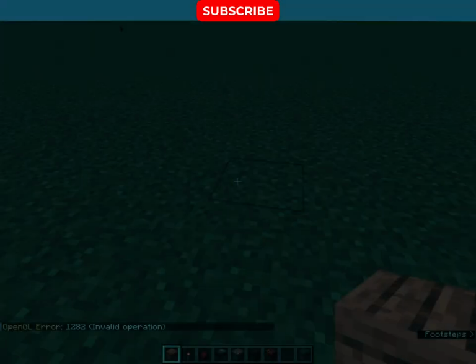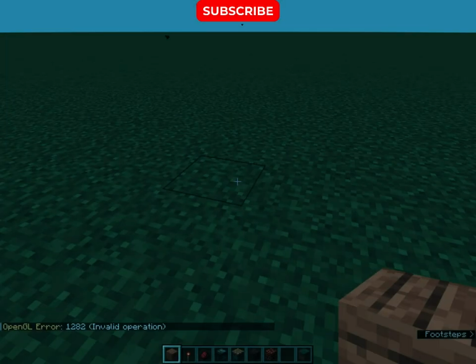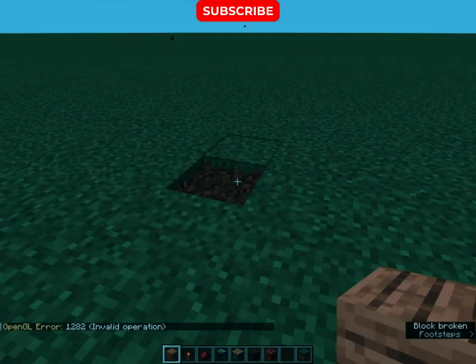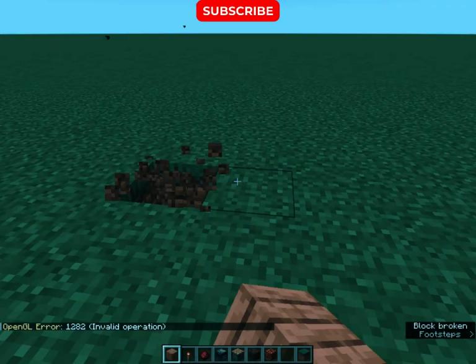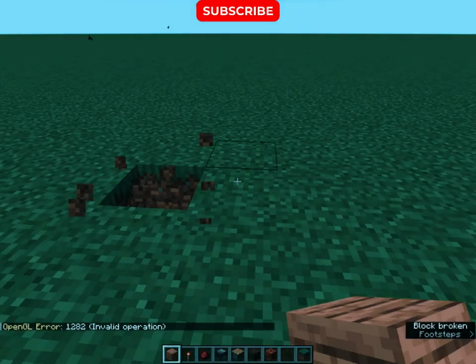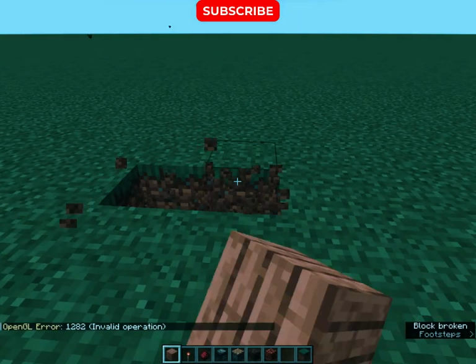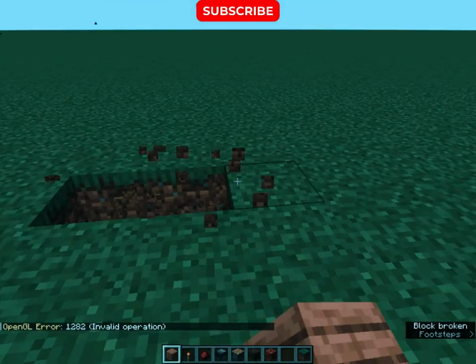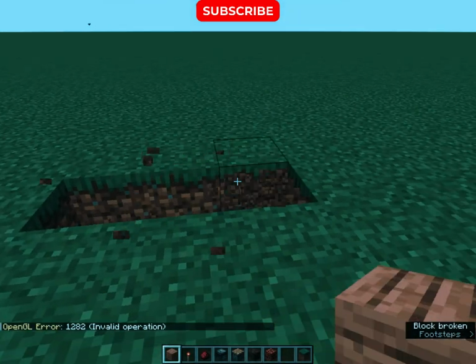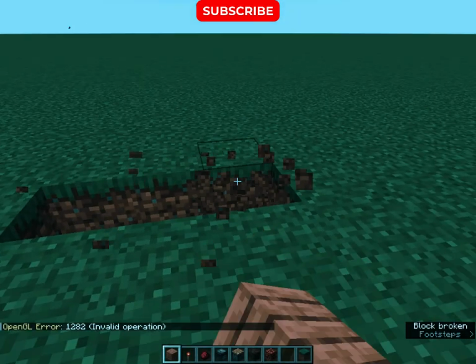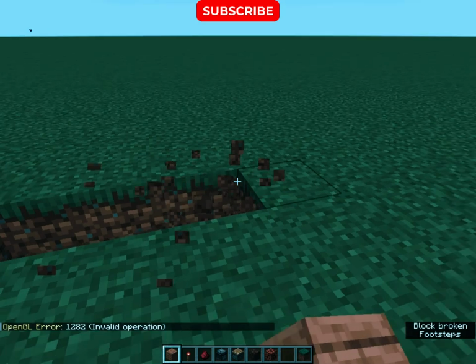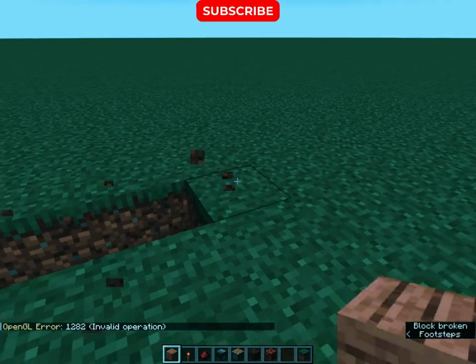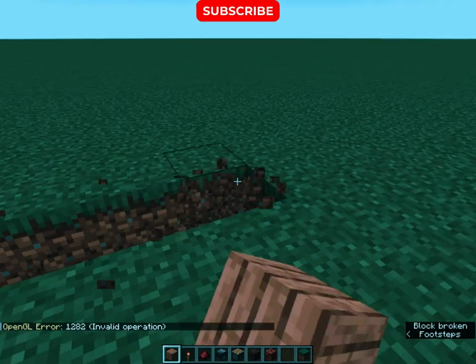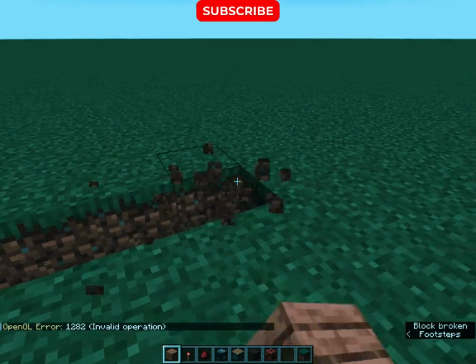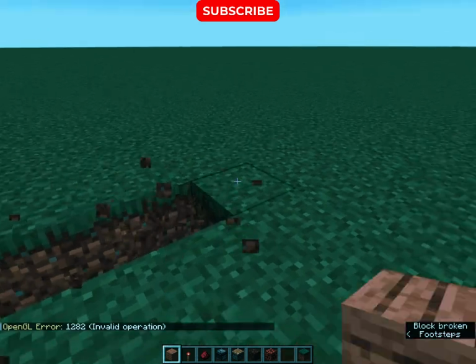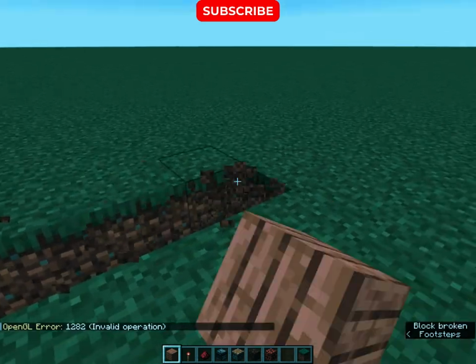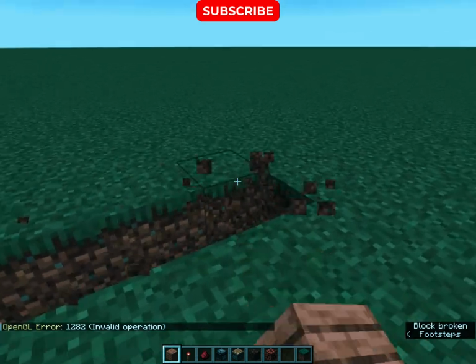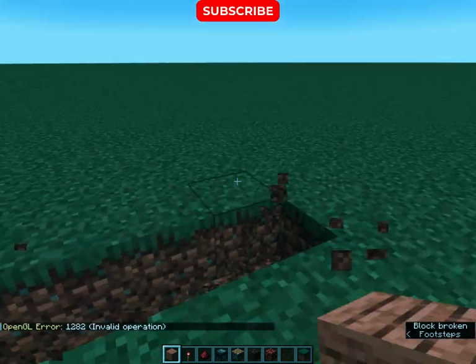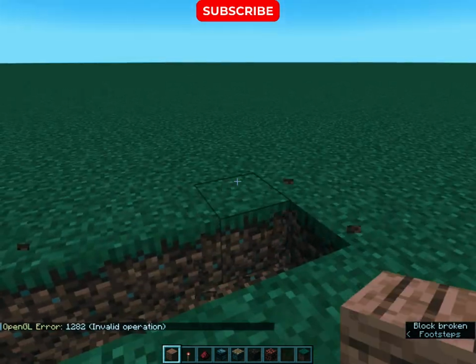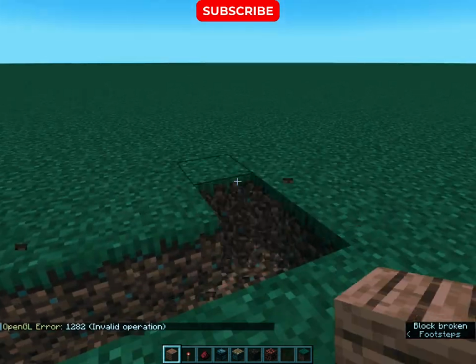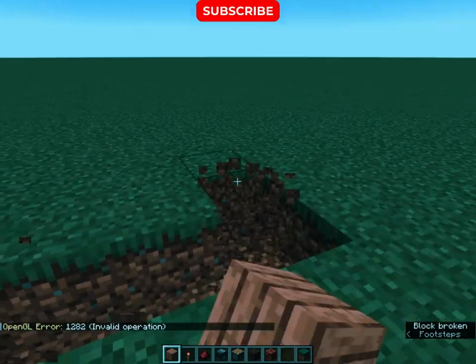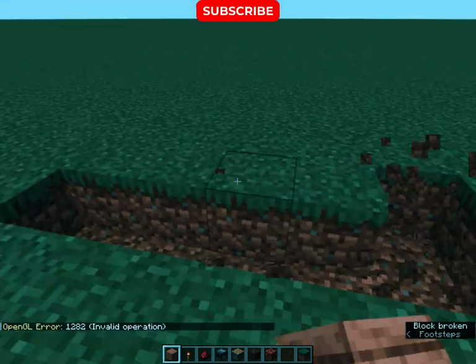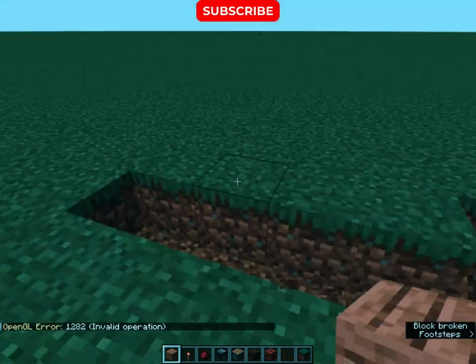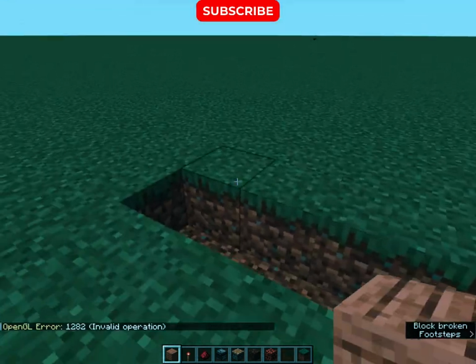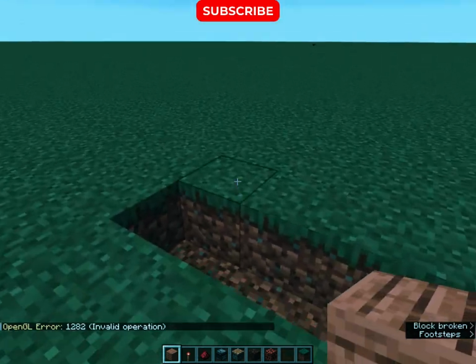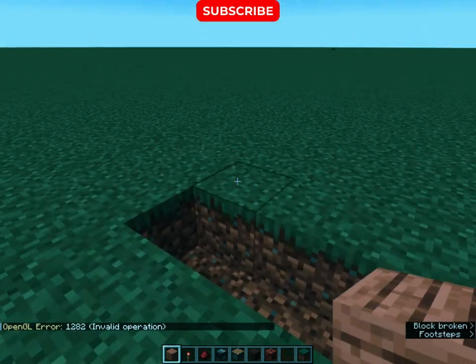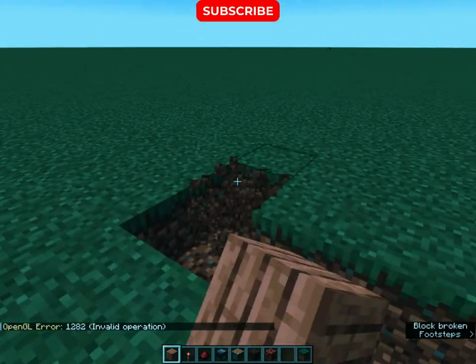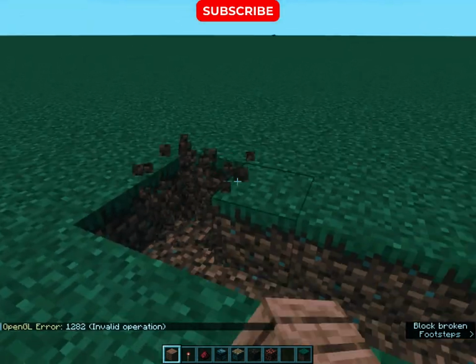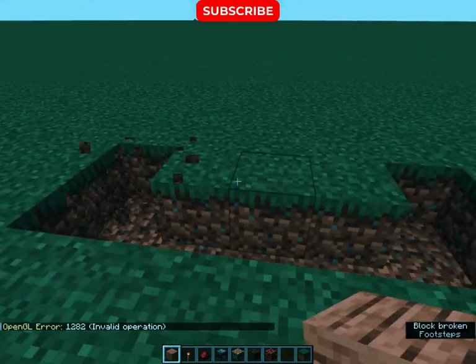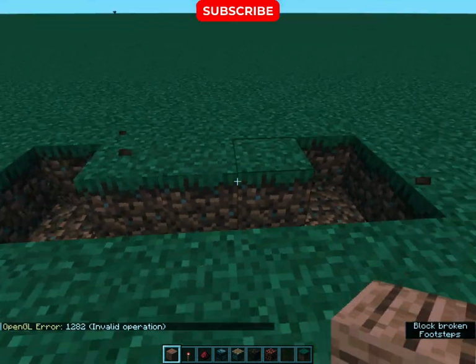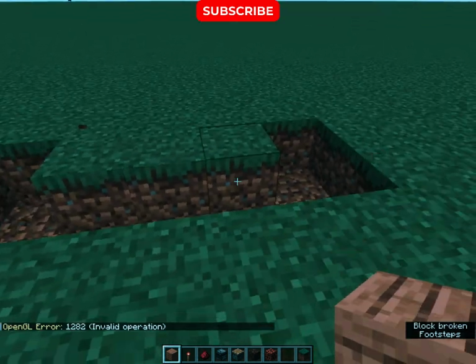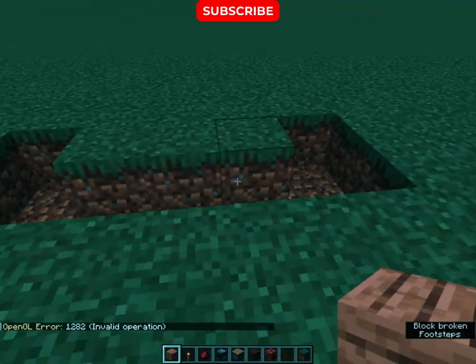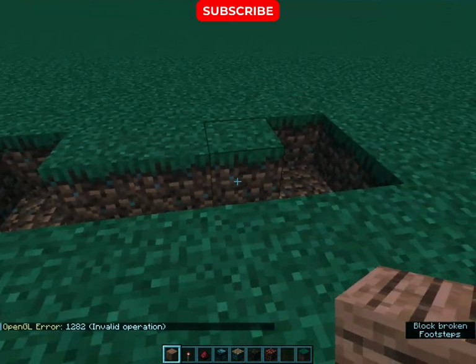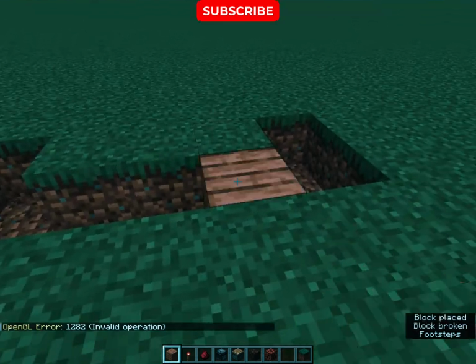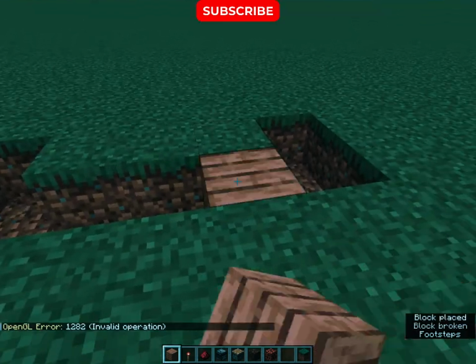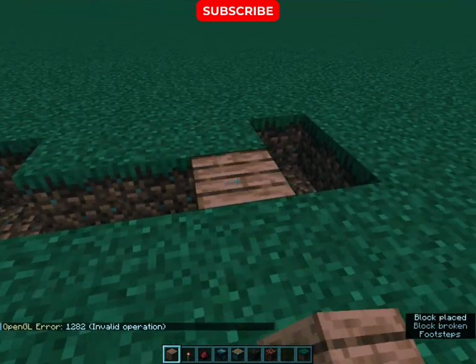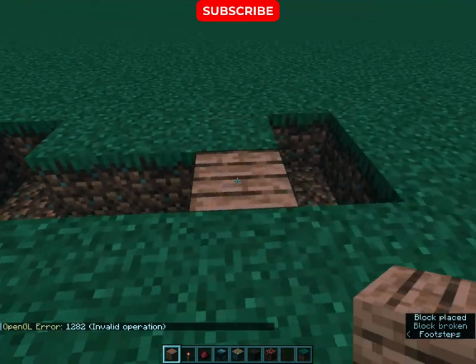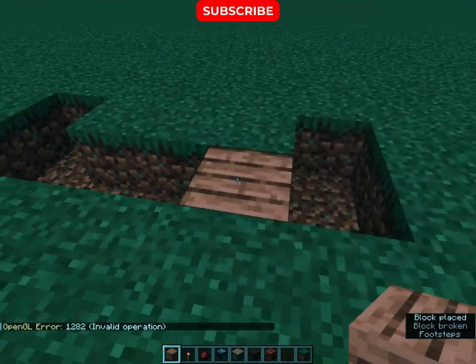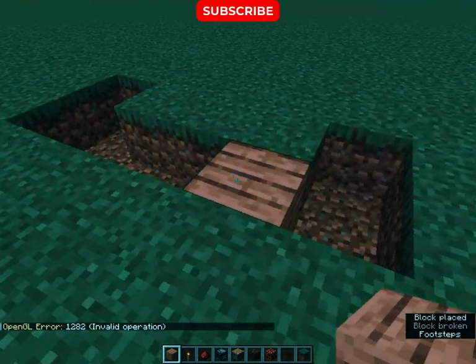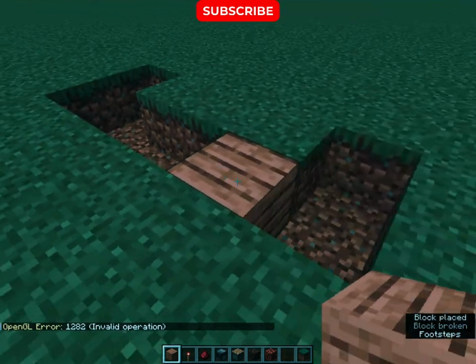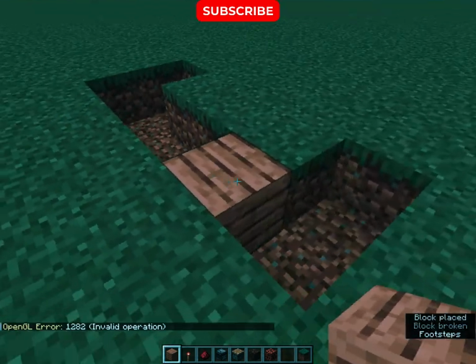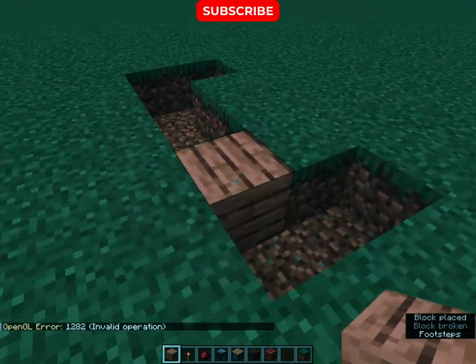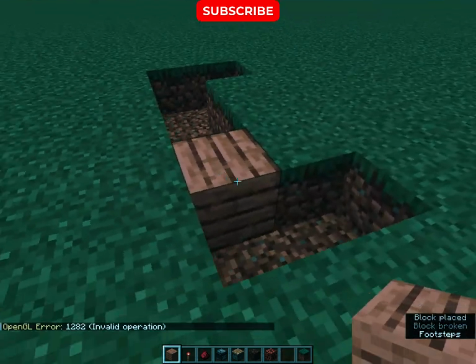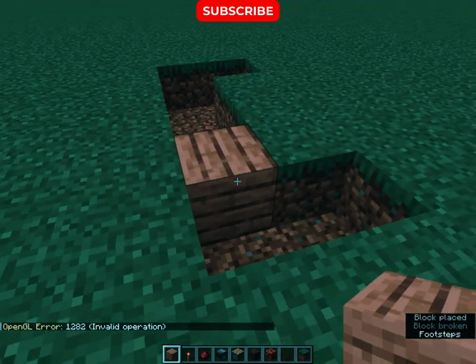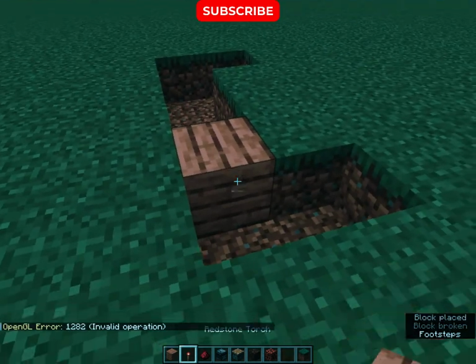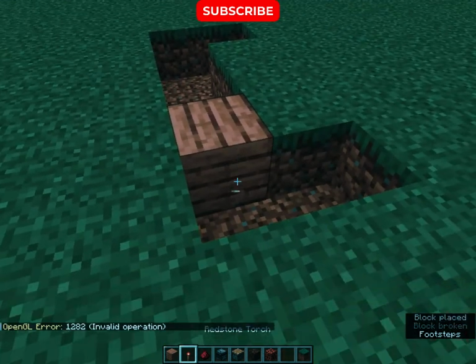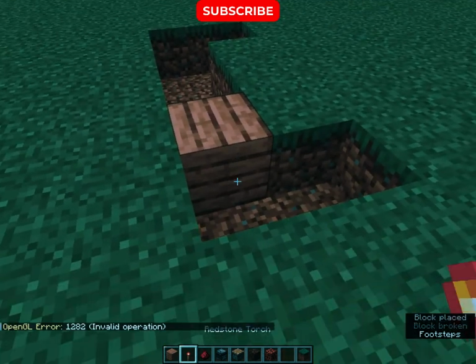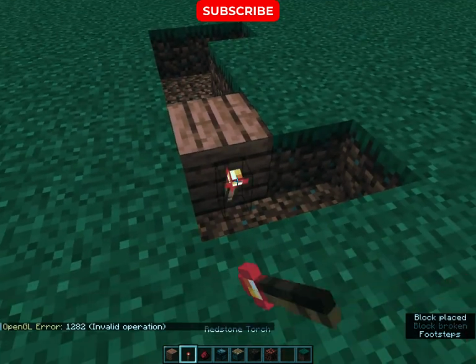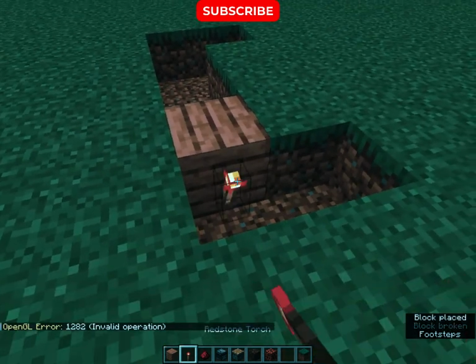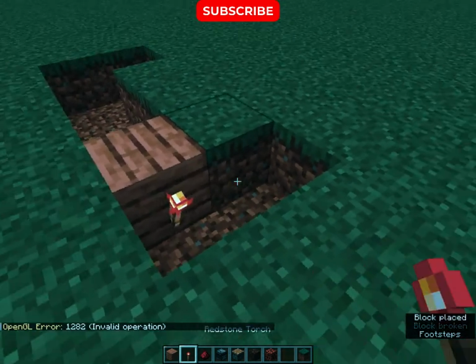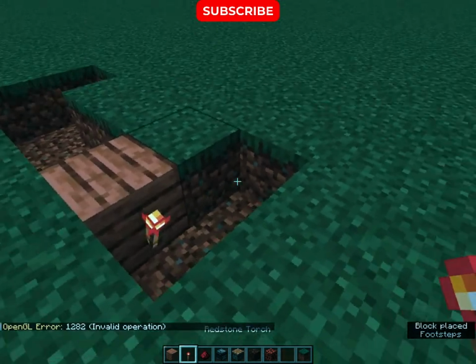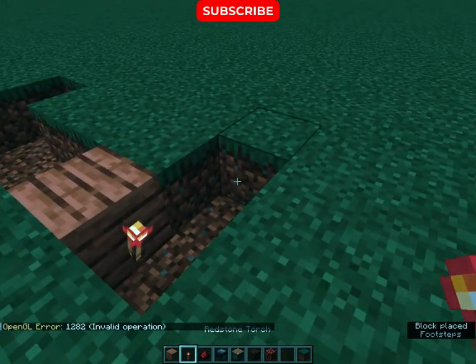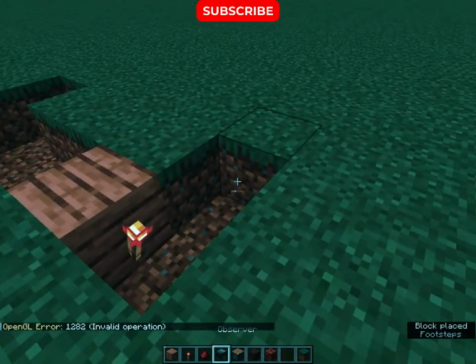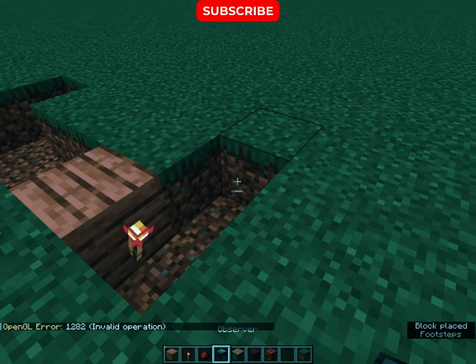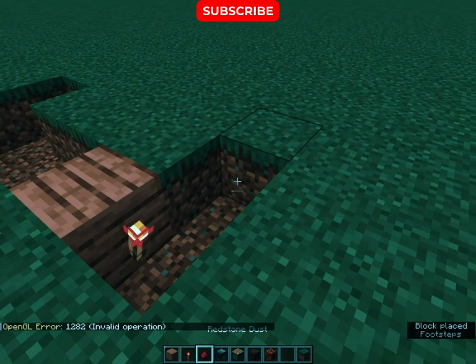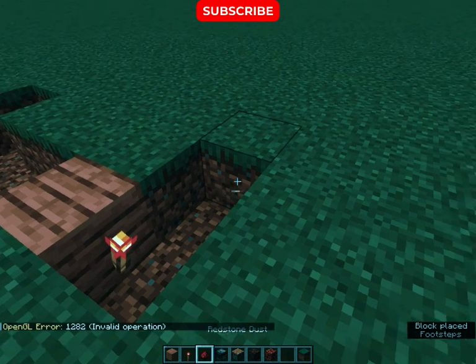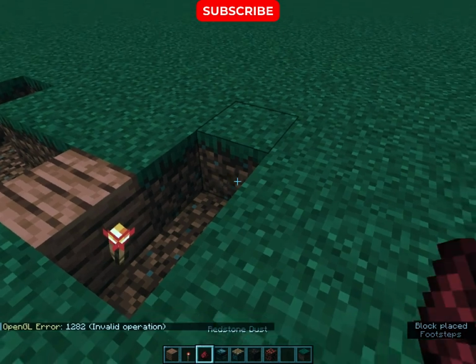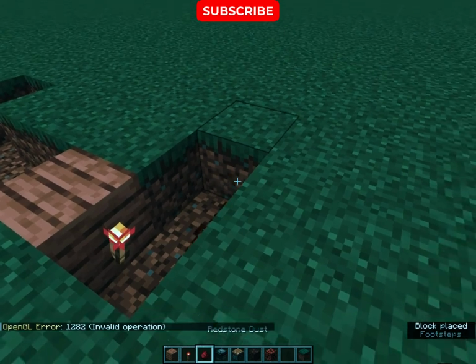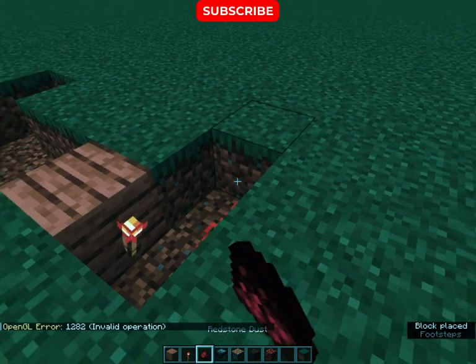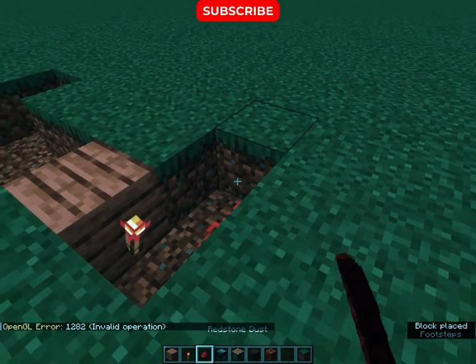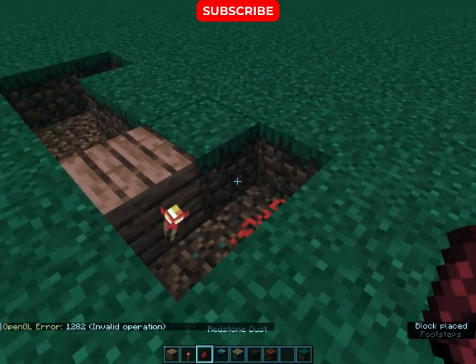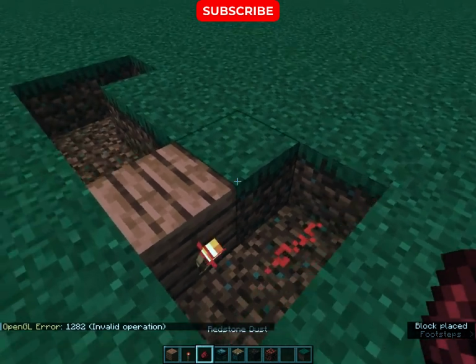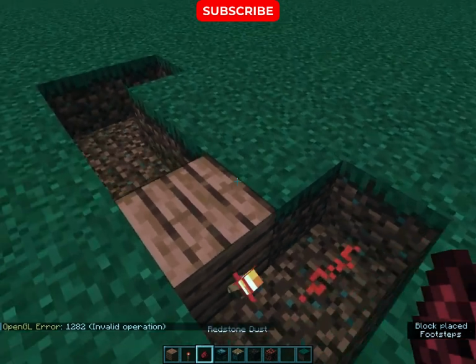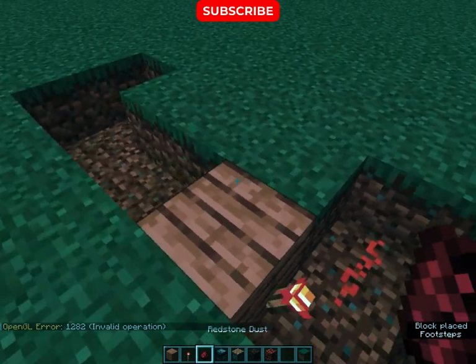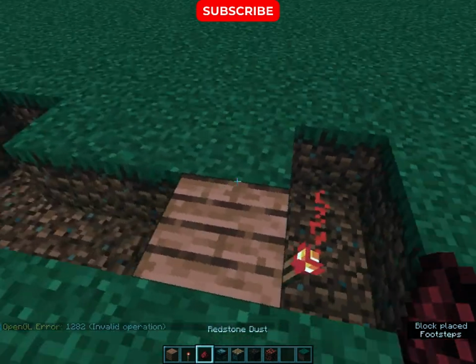Firstly, dig down 5 horizontal blocks and then 2 blocks at the end like this. Place a block, then a torch, then redstone dust like this.